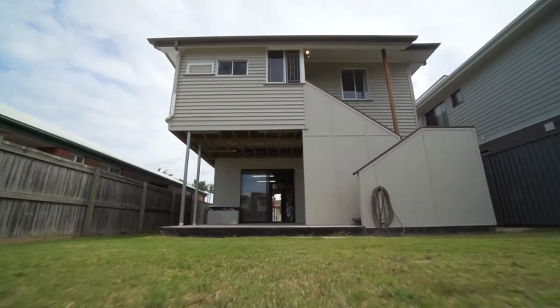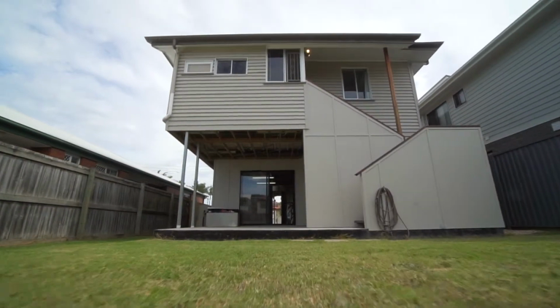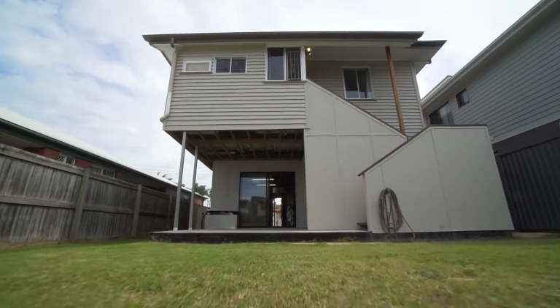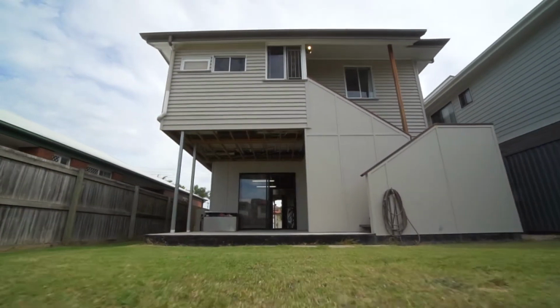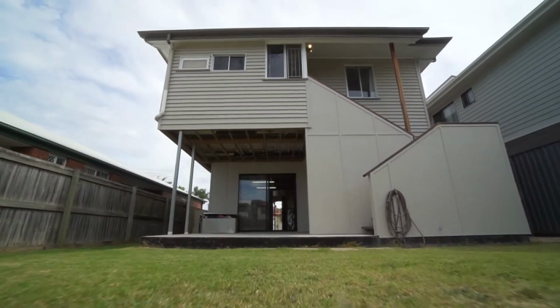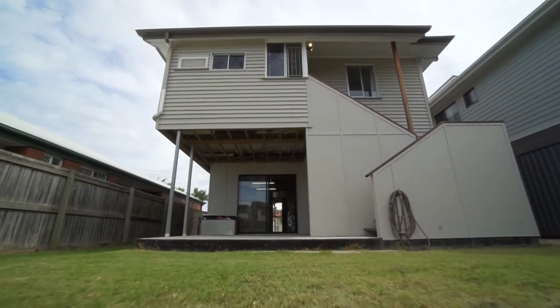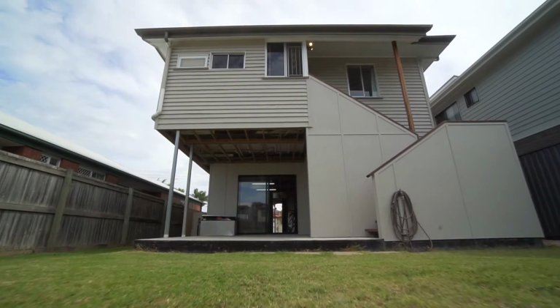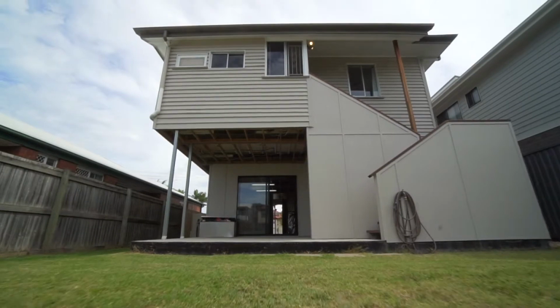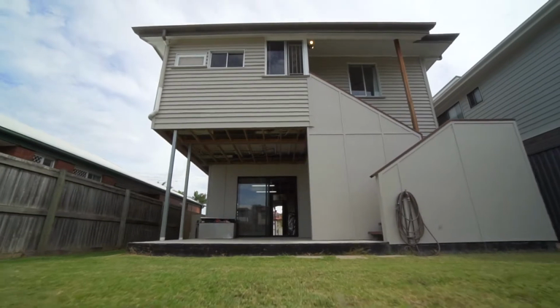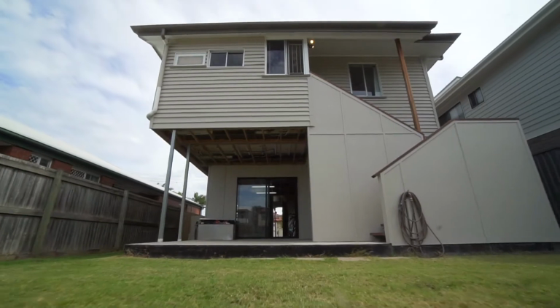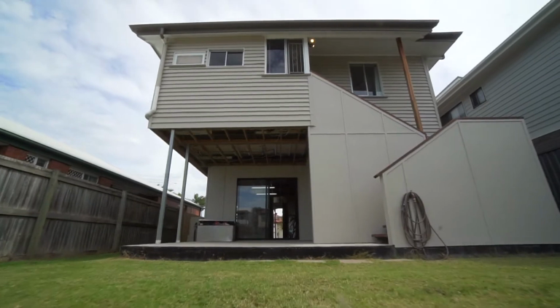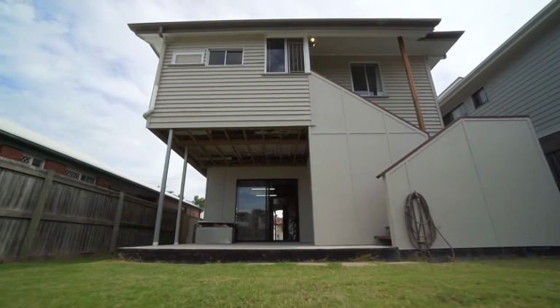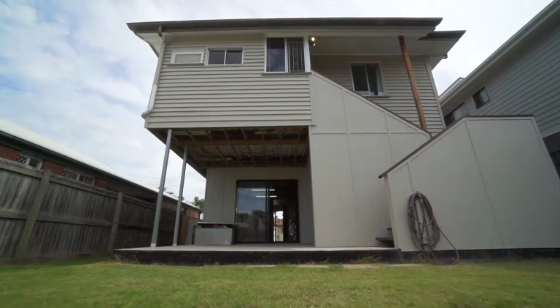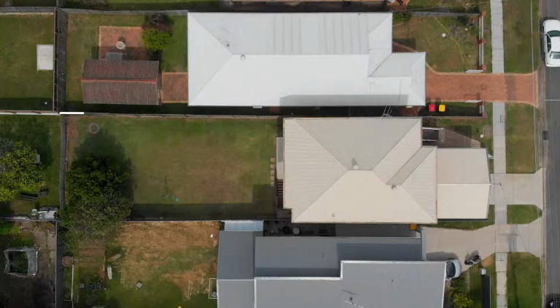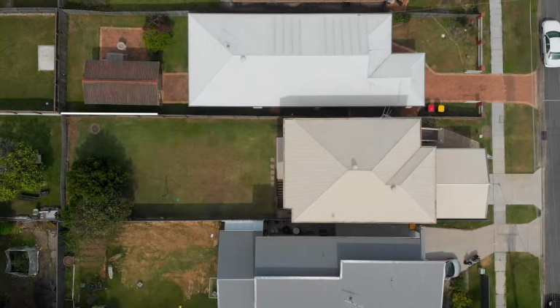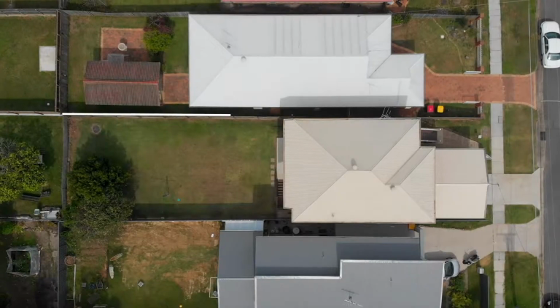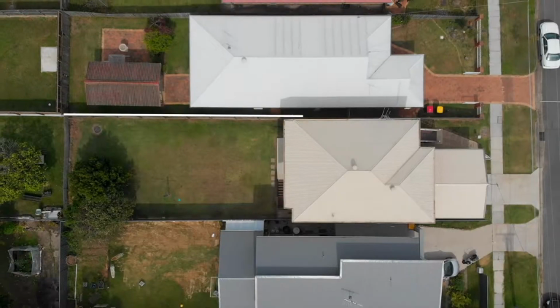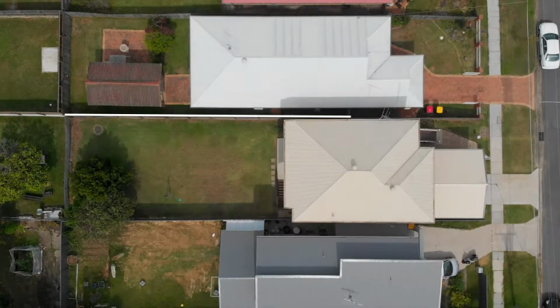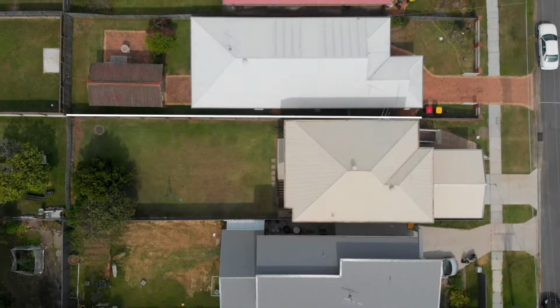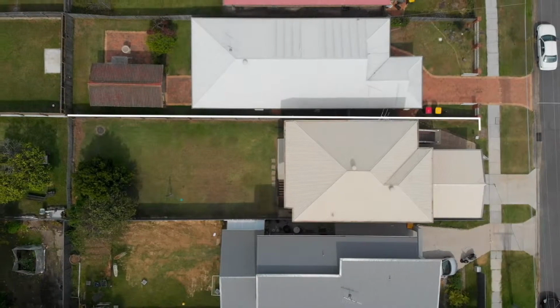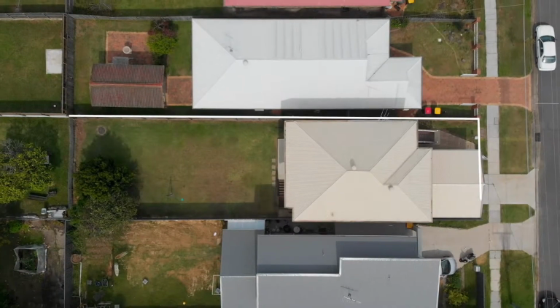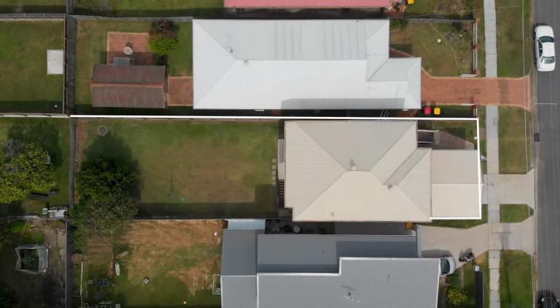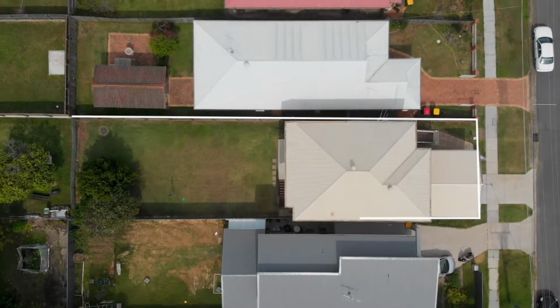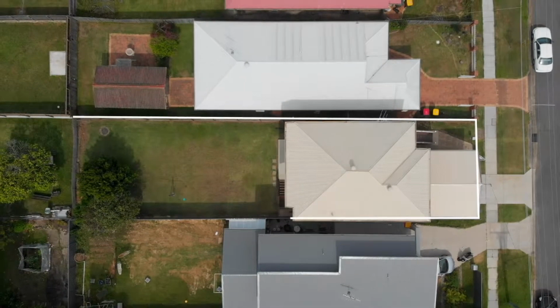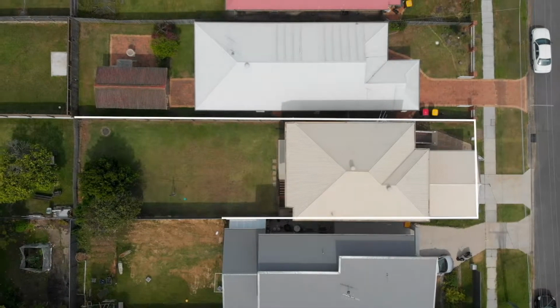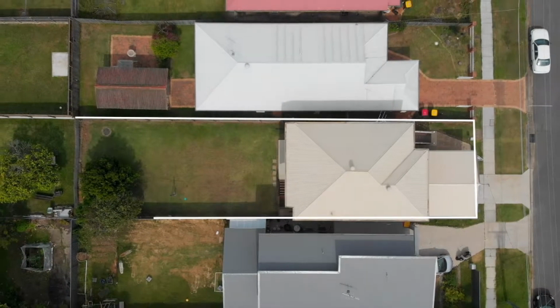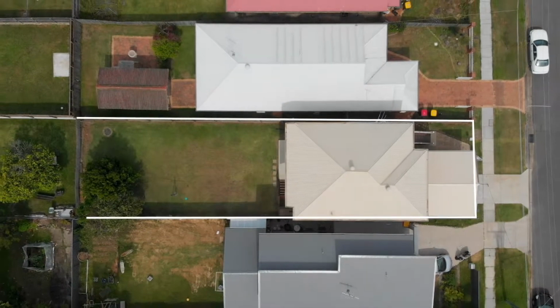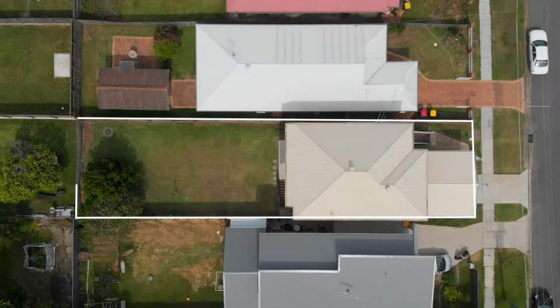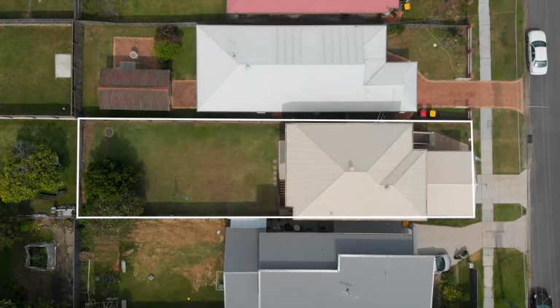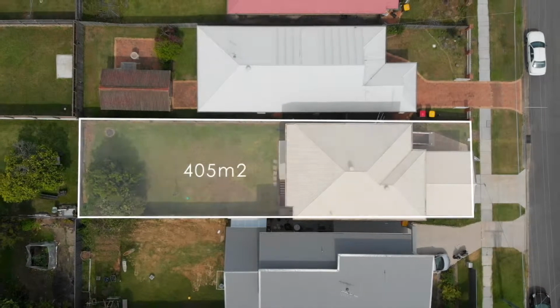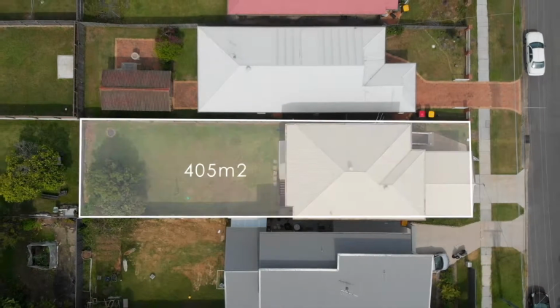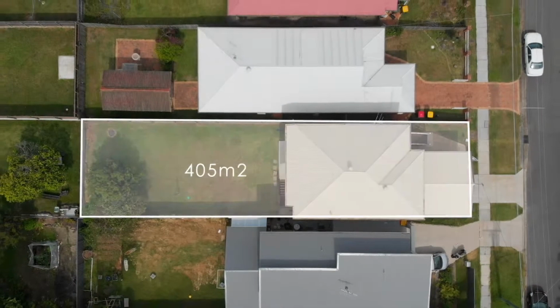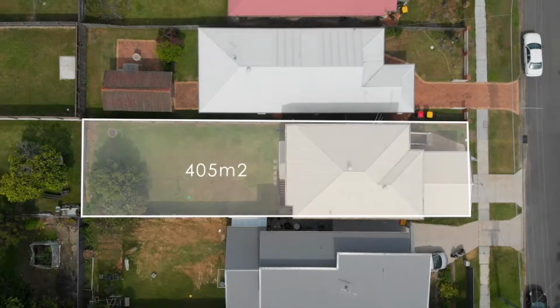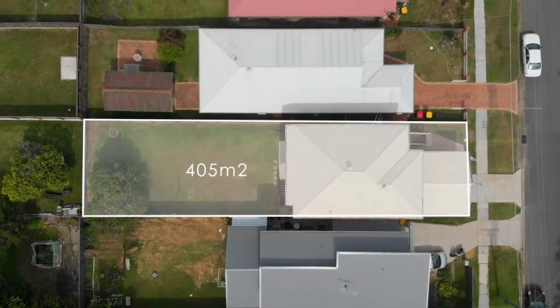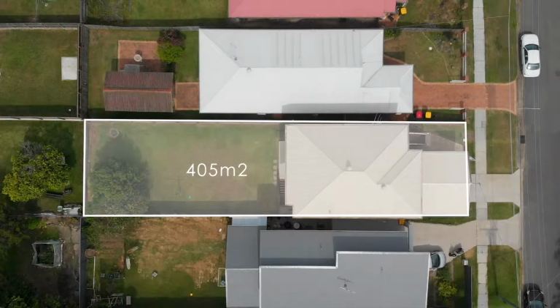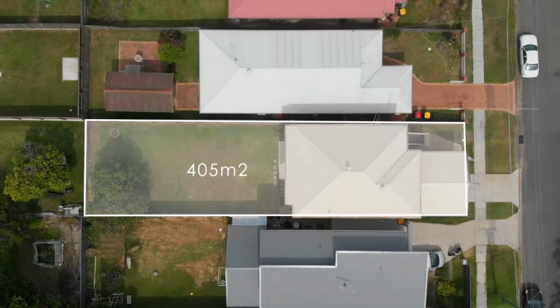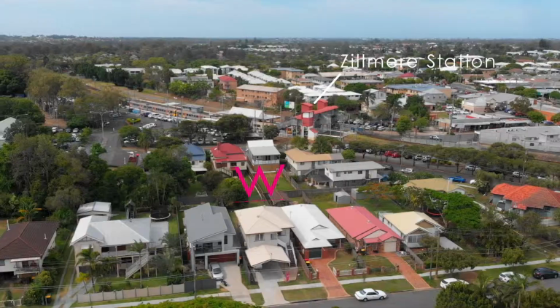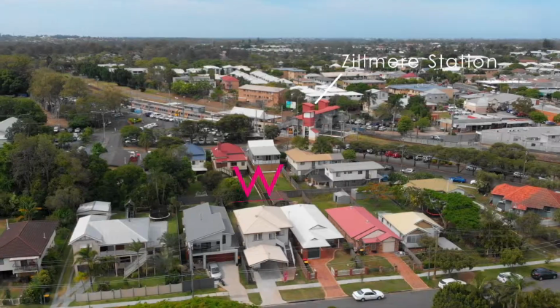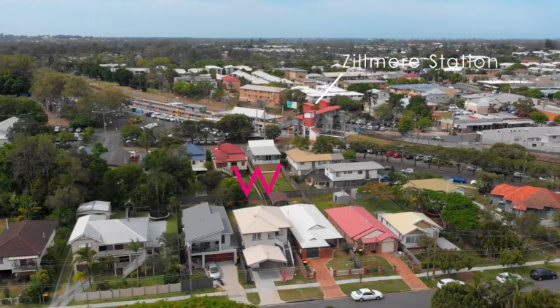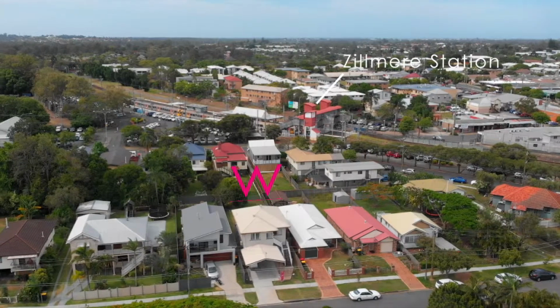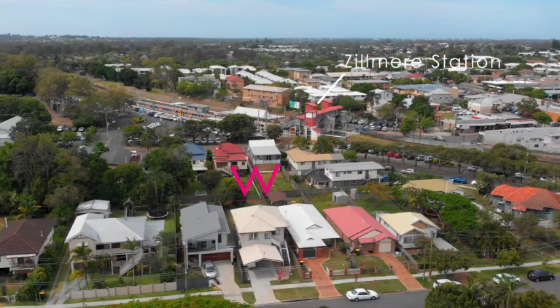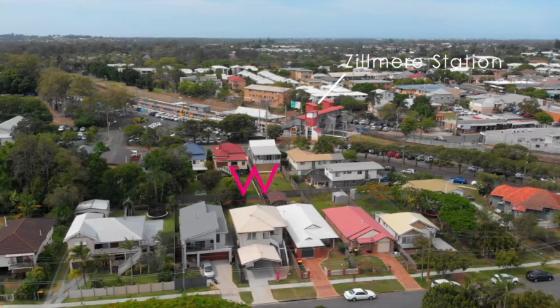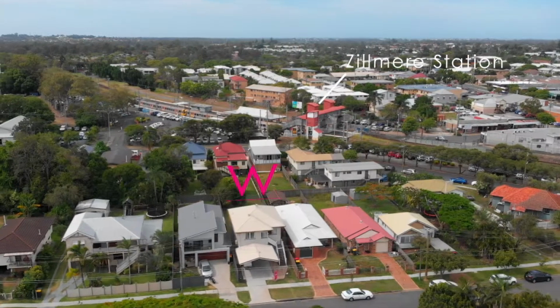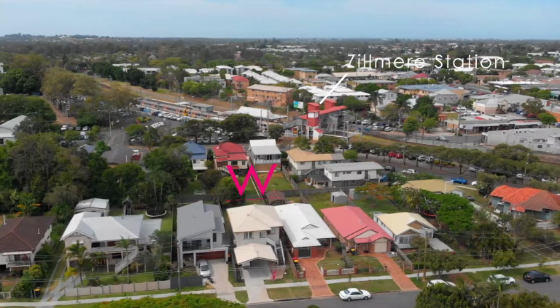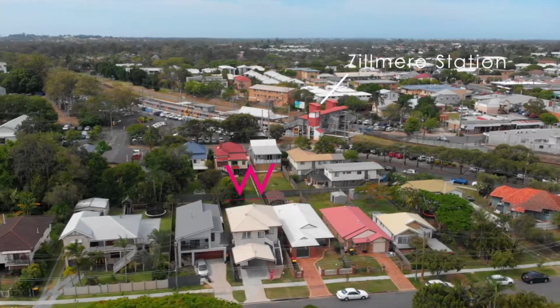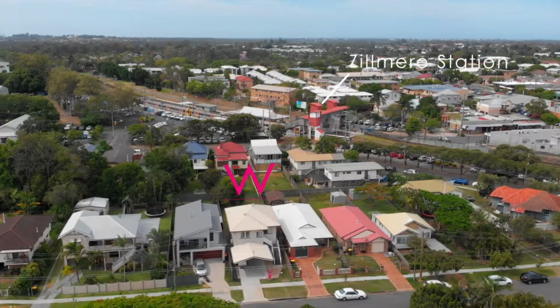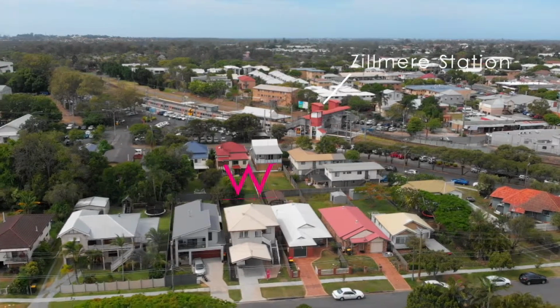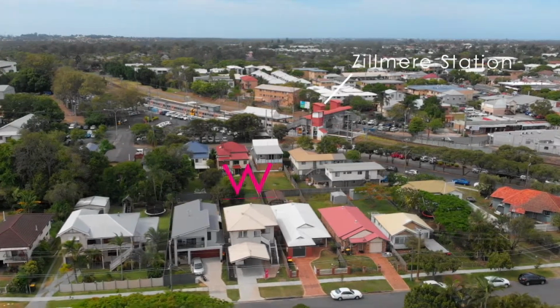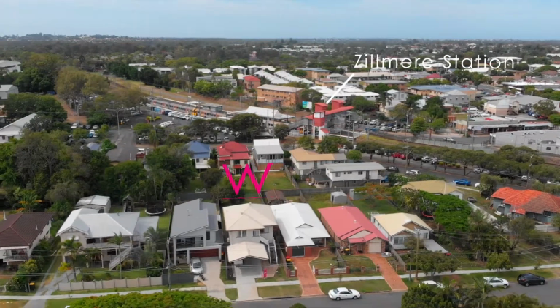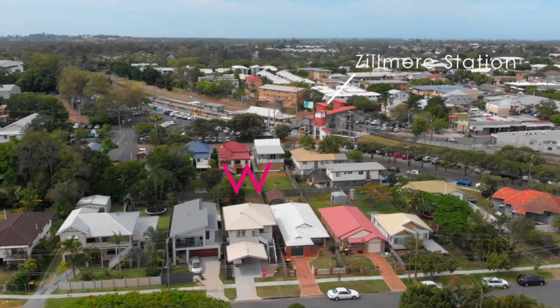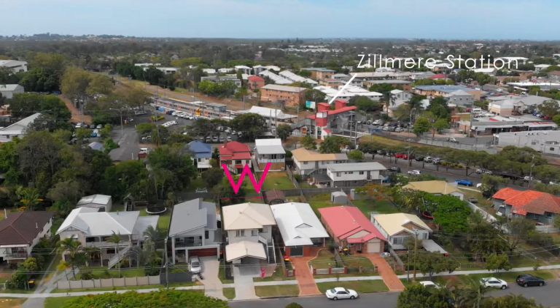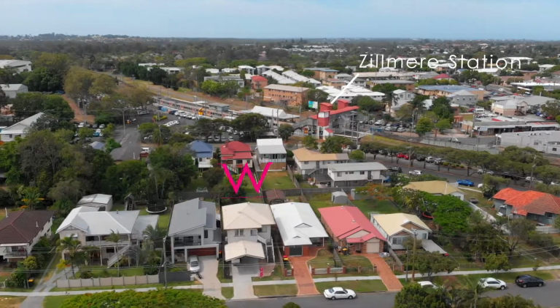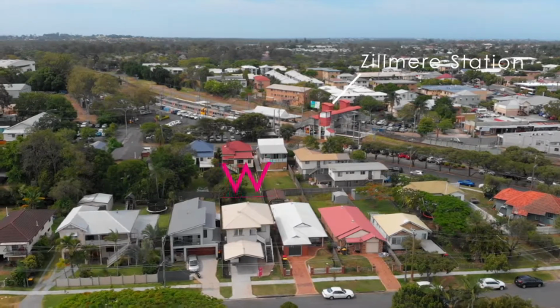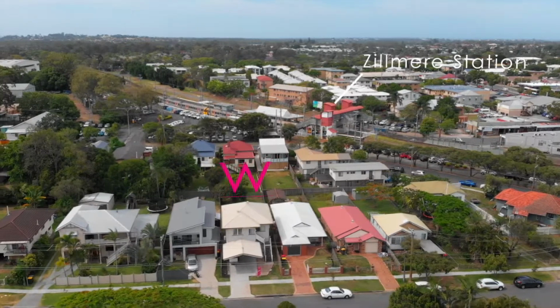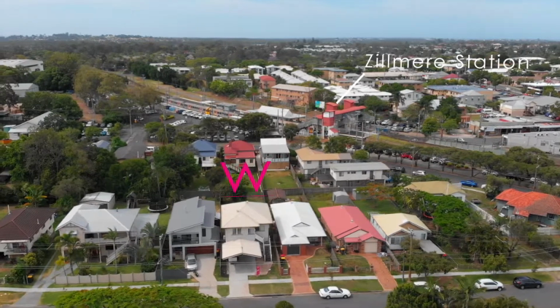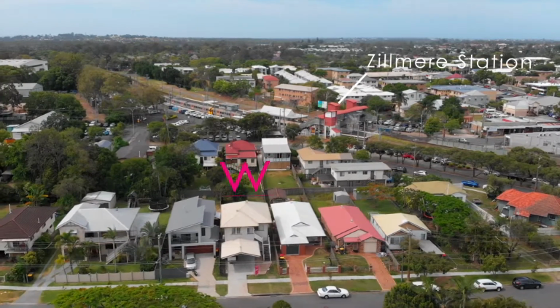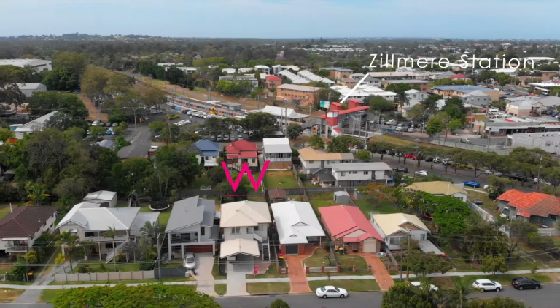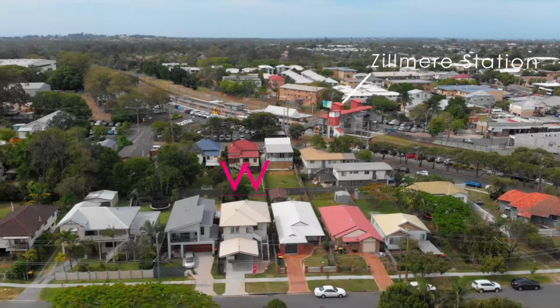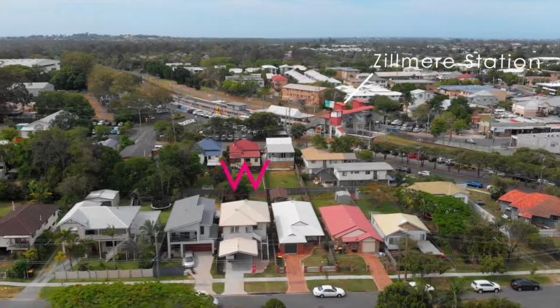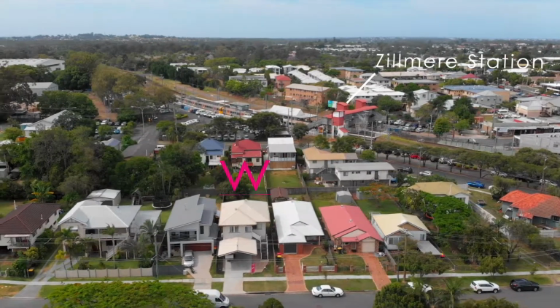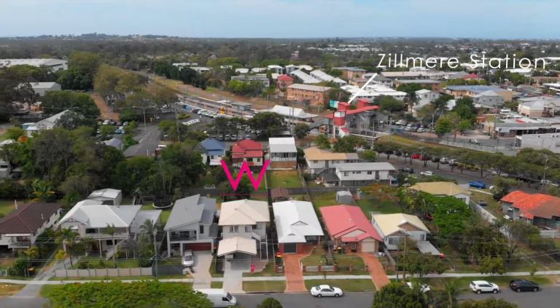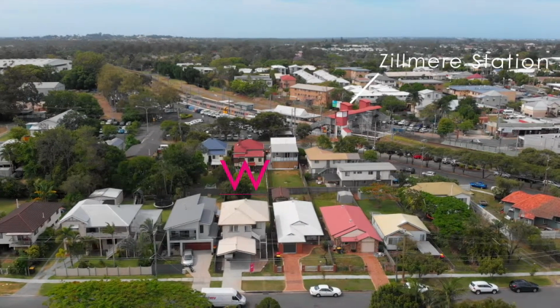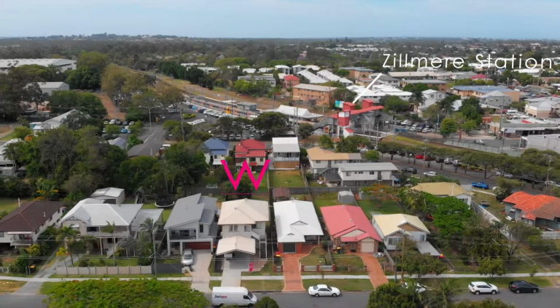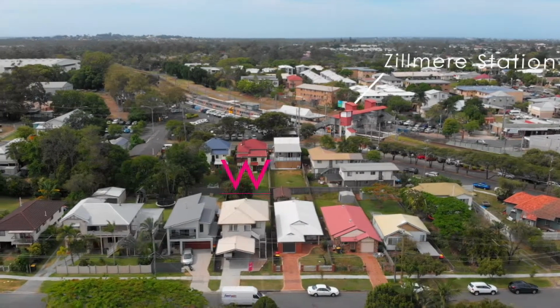Situated on a 405 square metre block and only a three minute walk to the train station, whether it be investment or to live in, this property is a great buy.